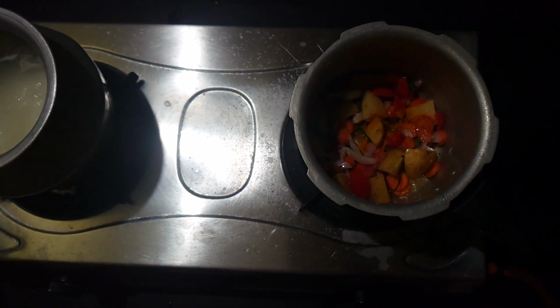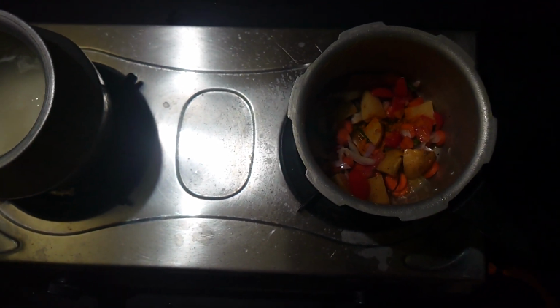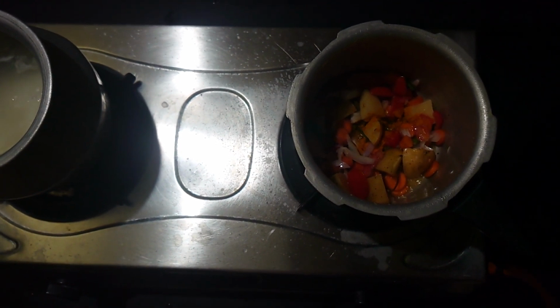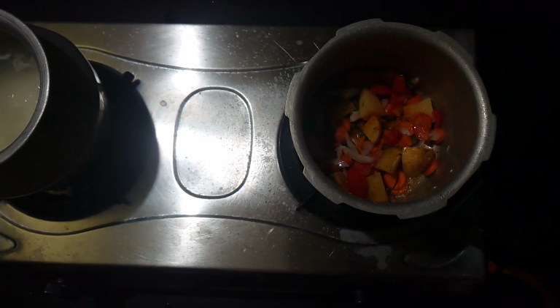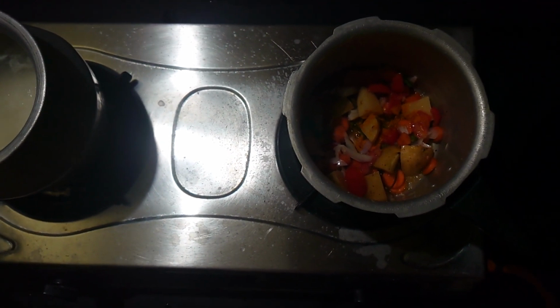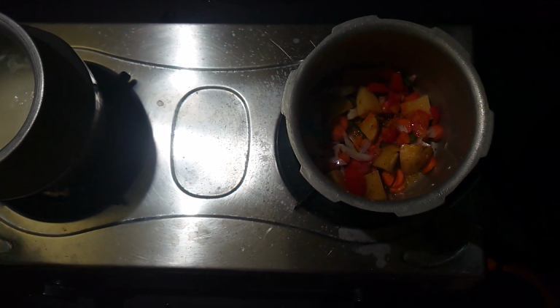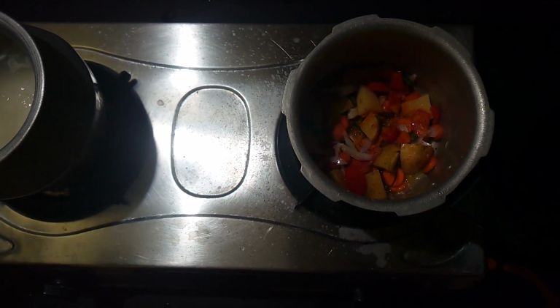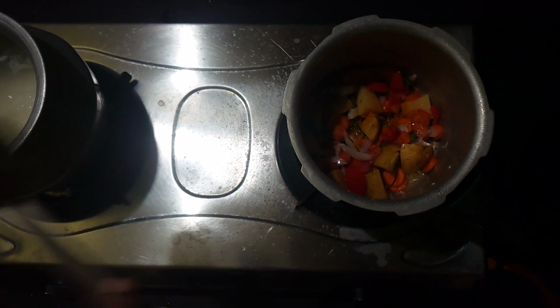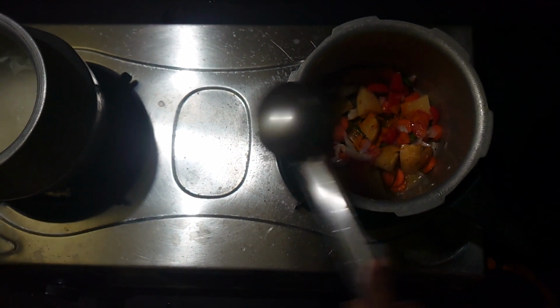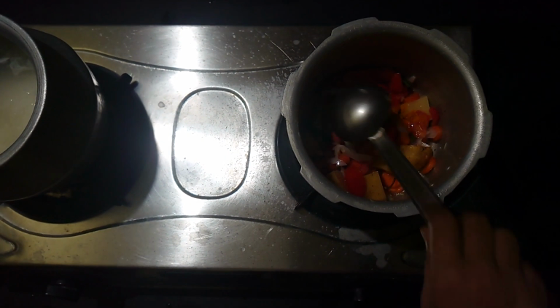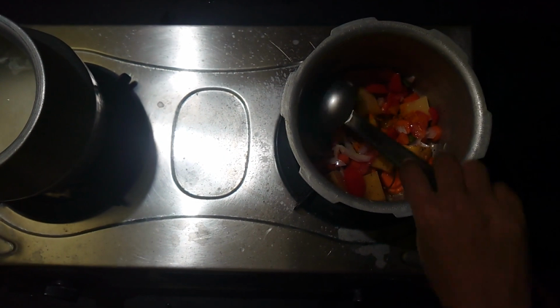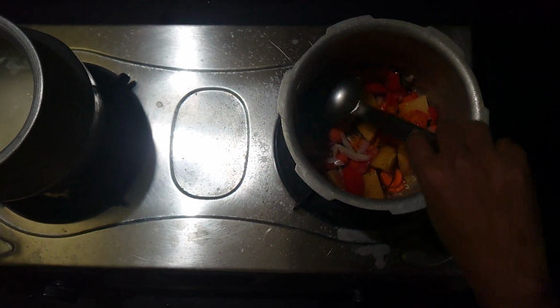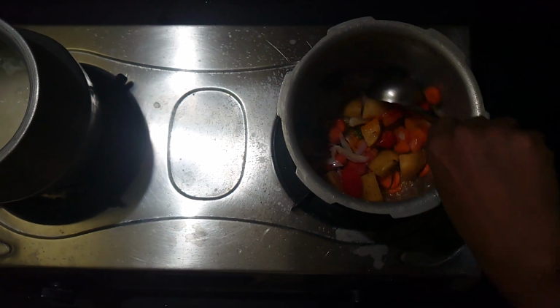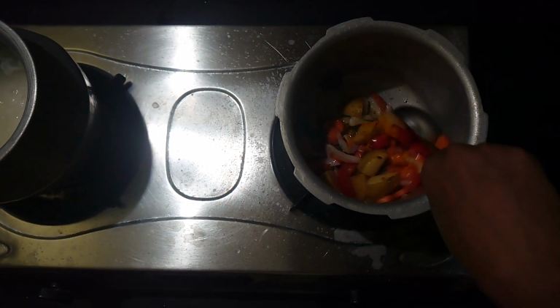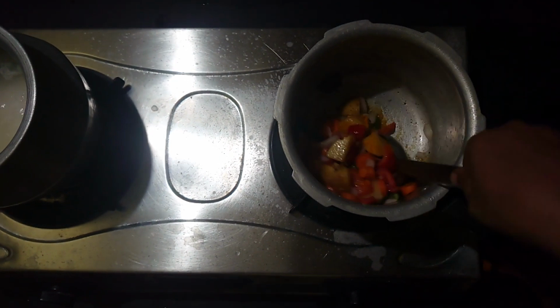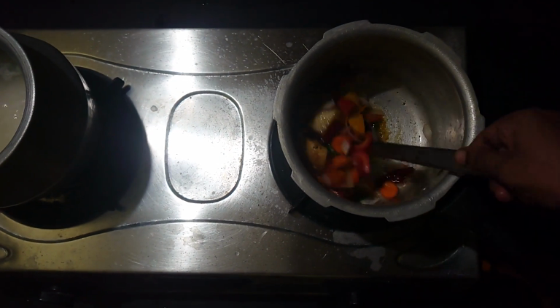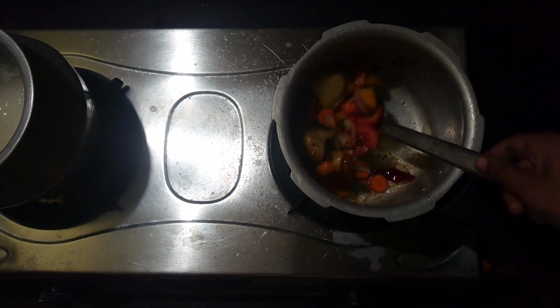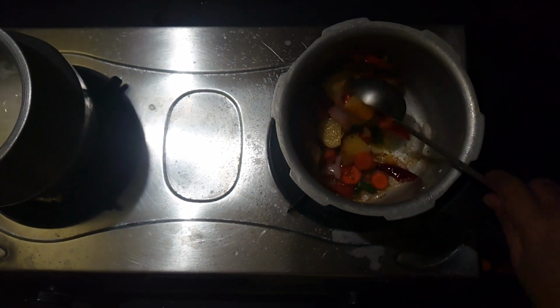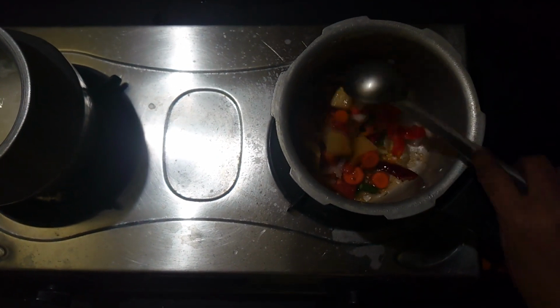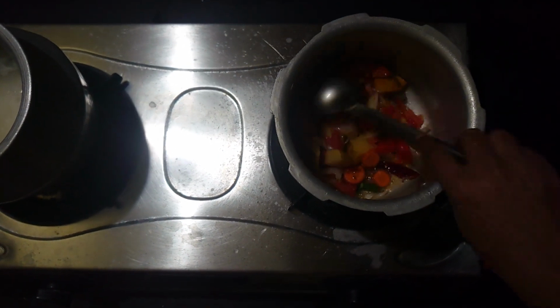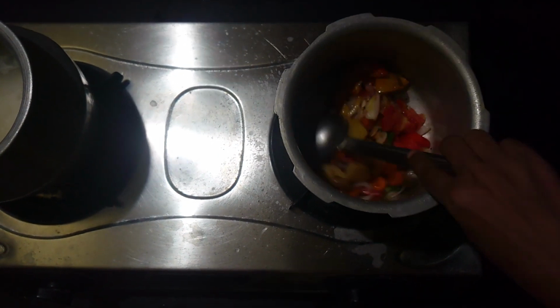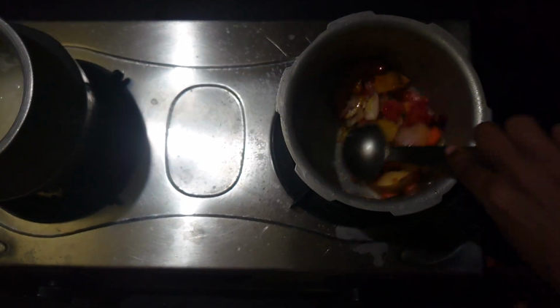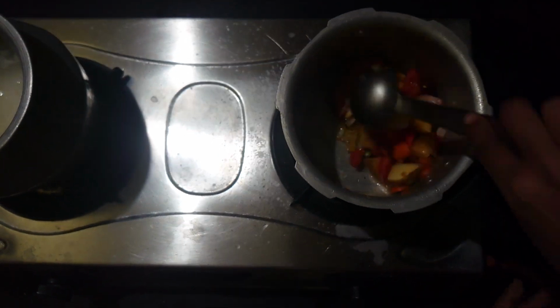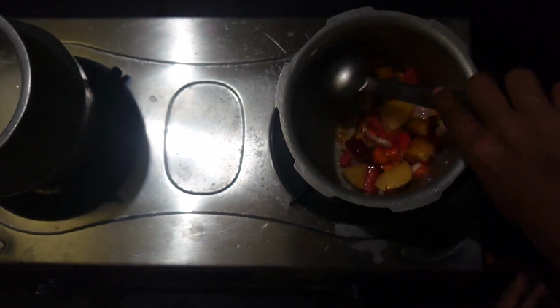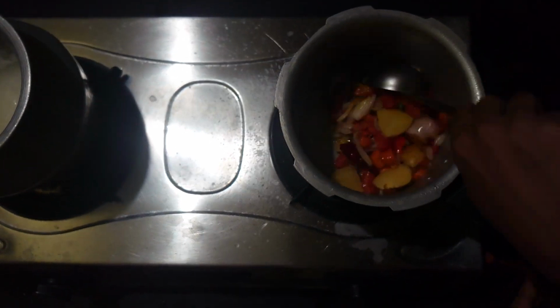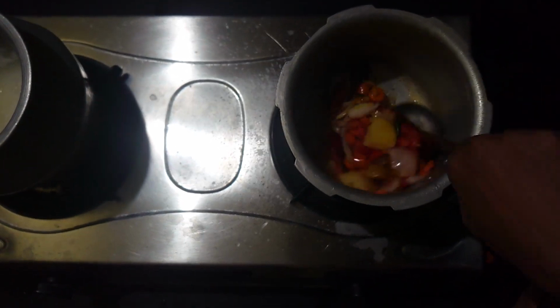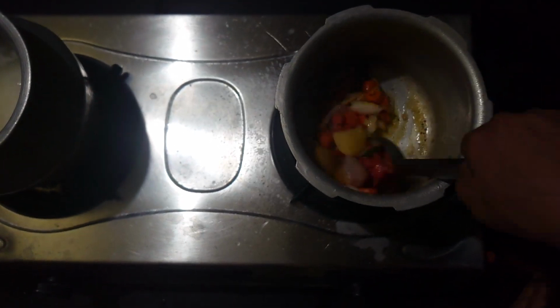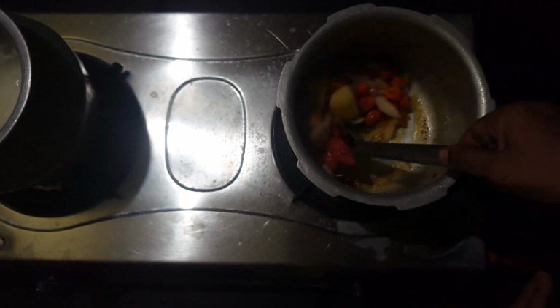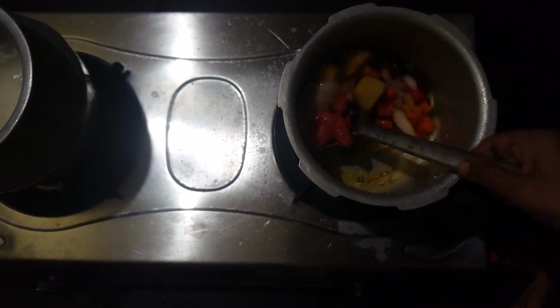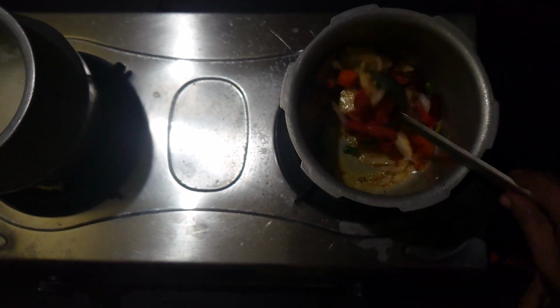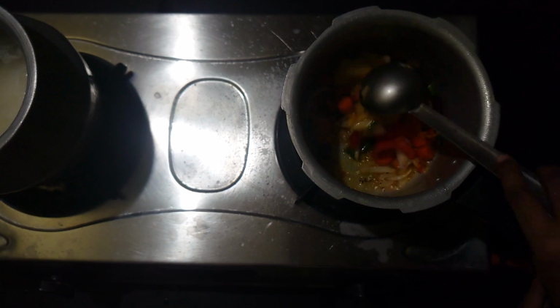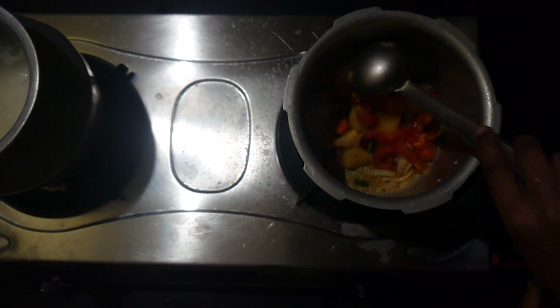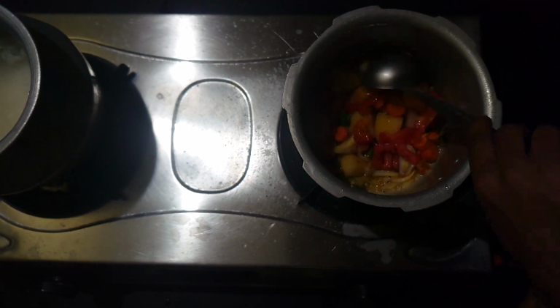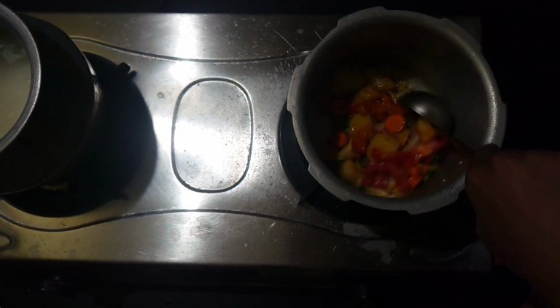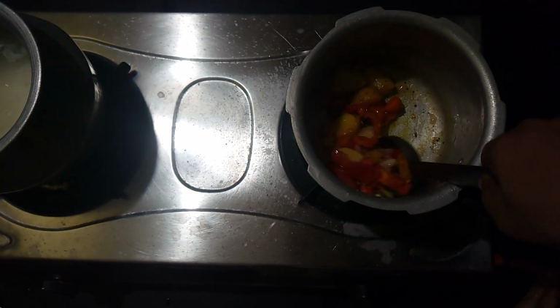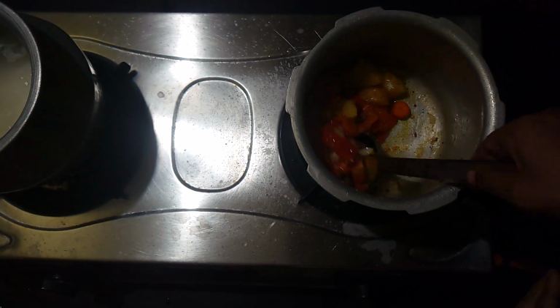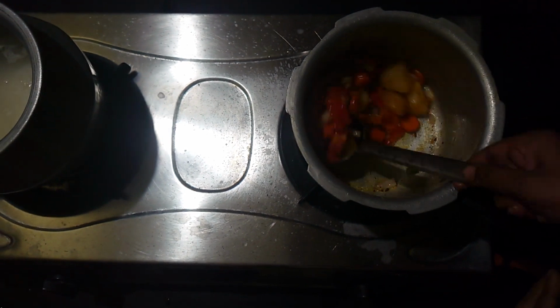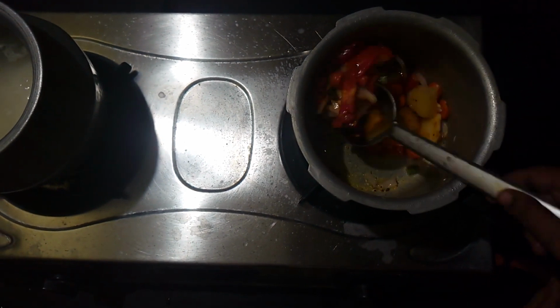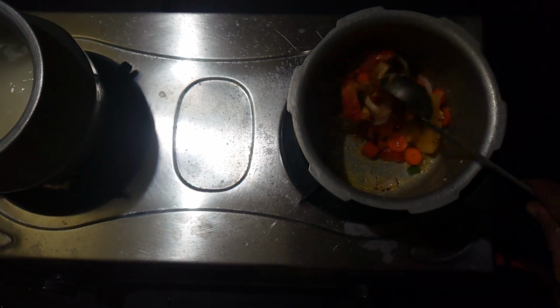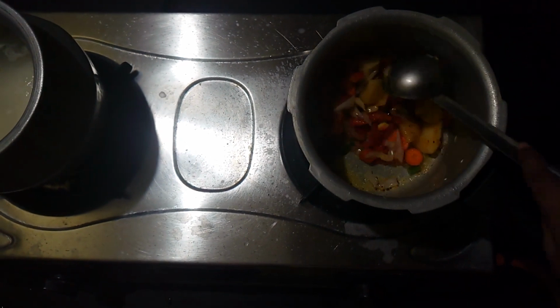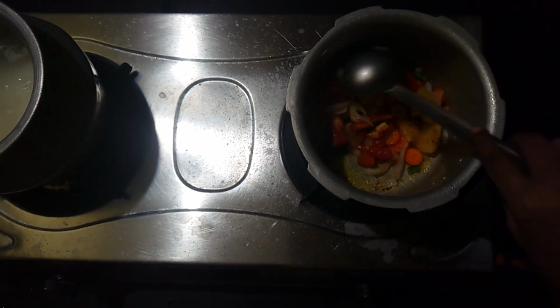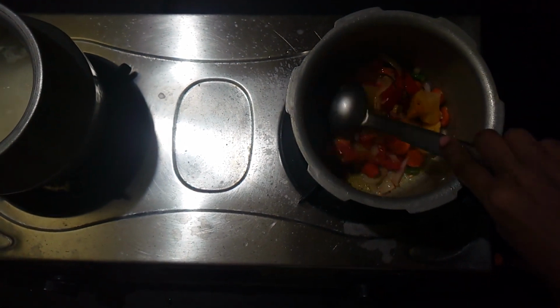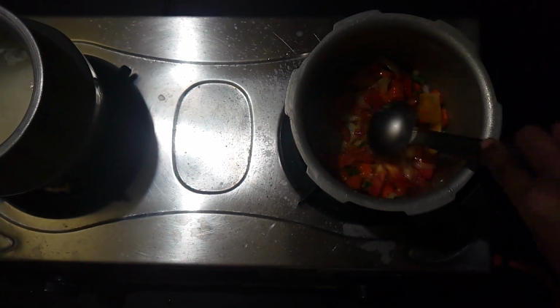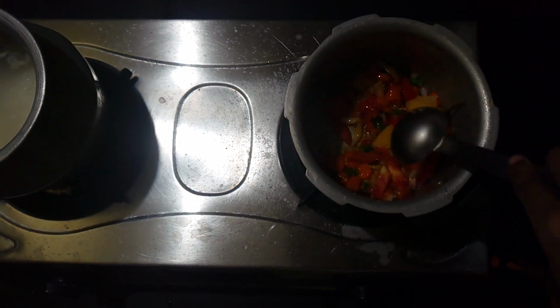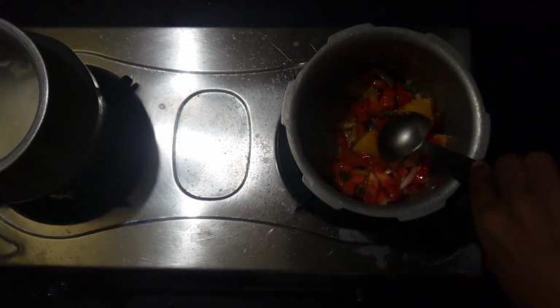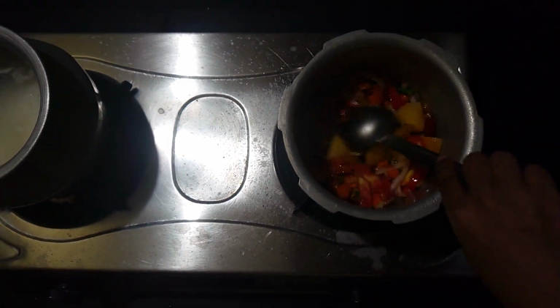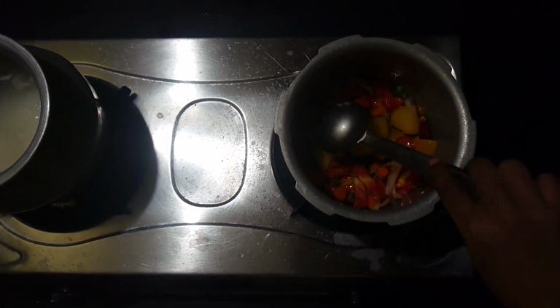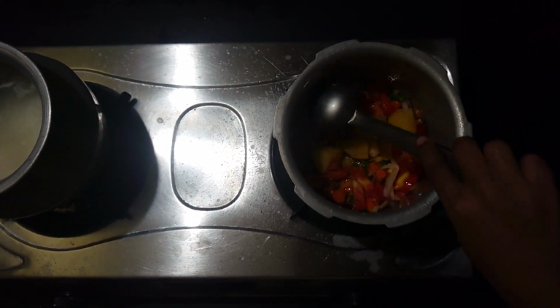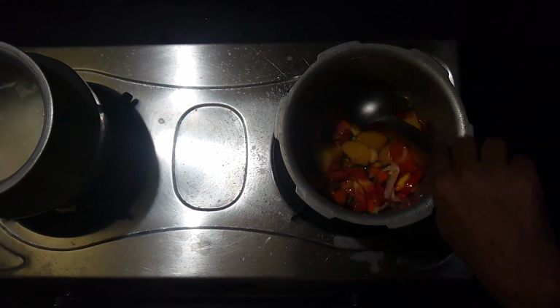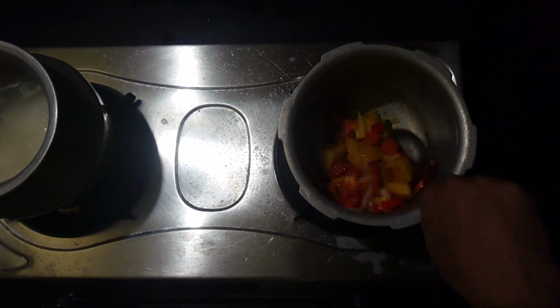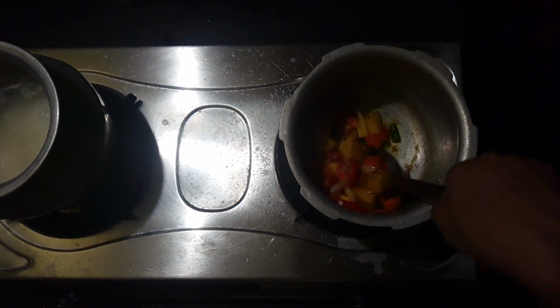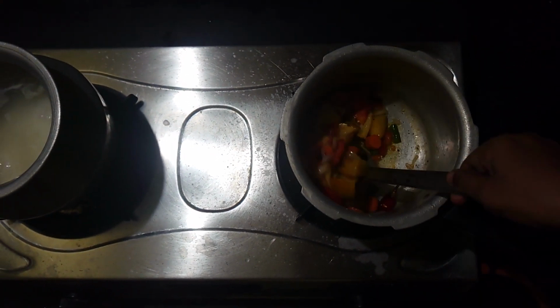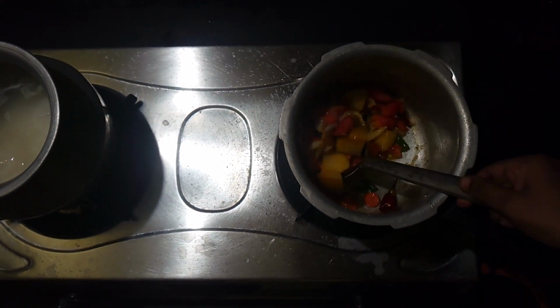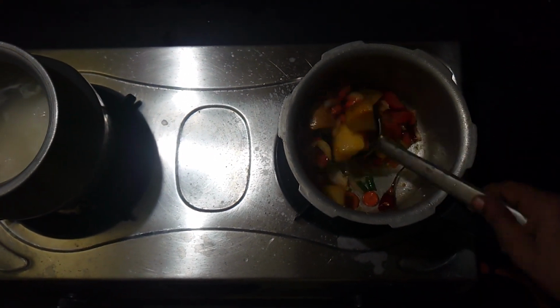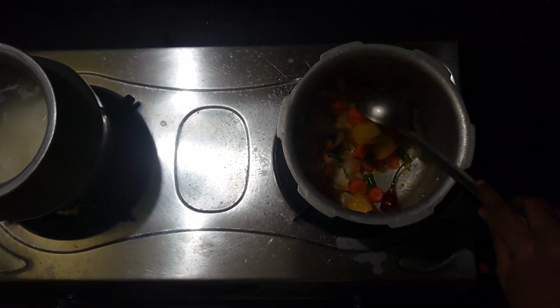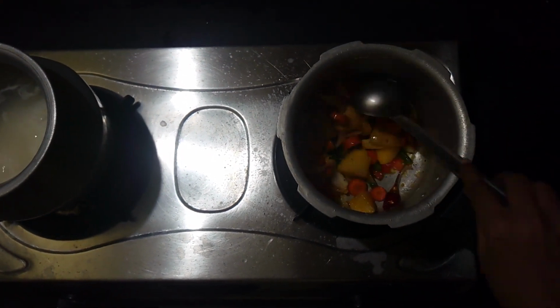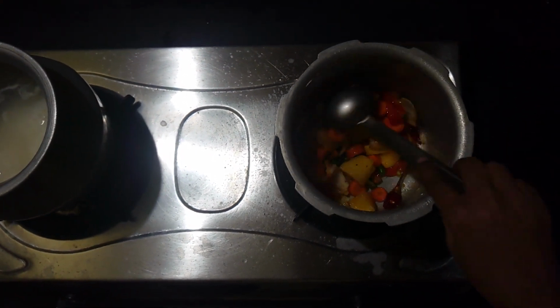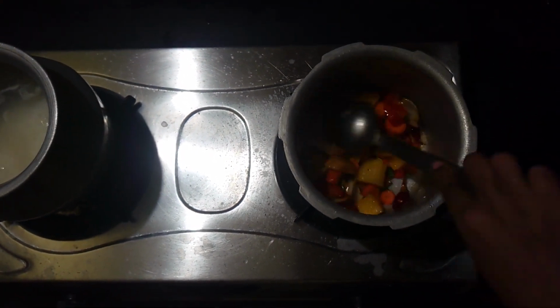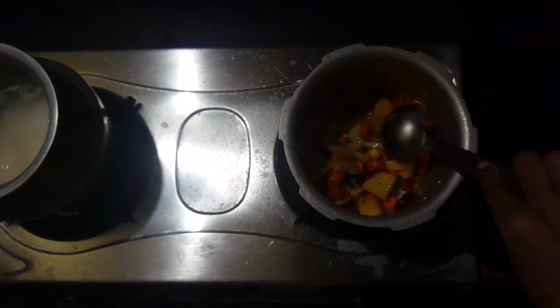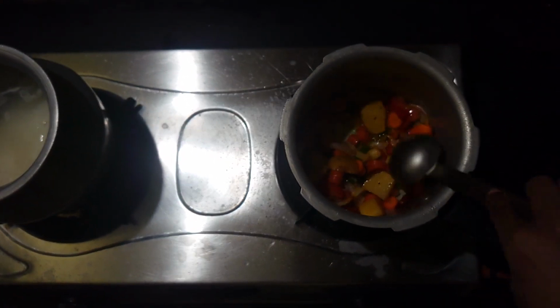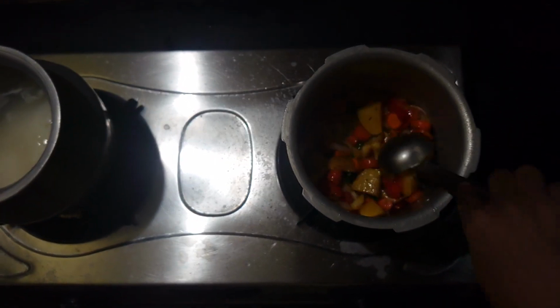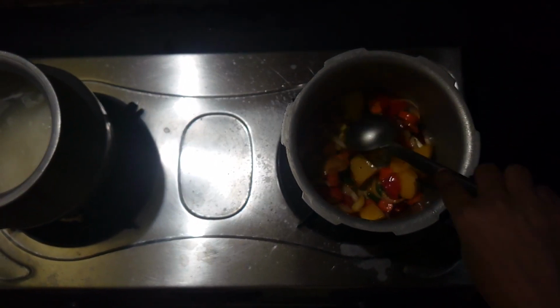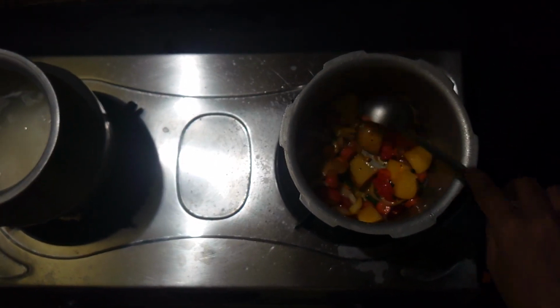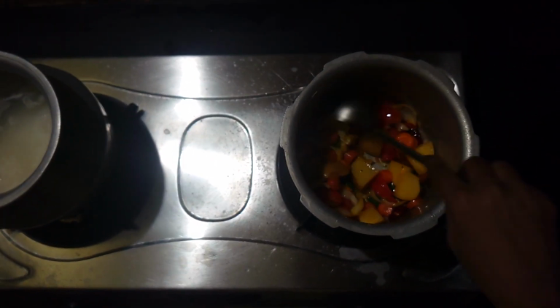Once again, the pan is ready to pour. I will put the rice in the pan.